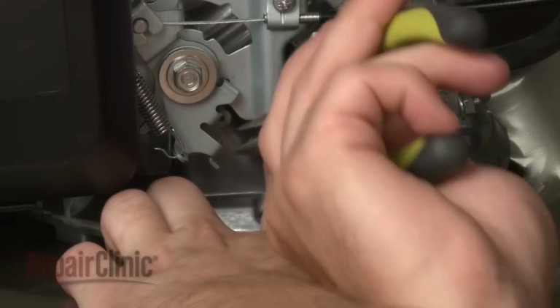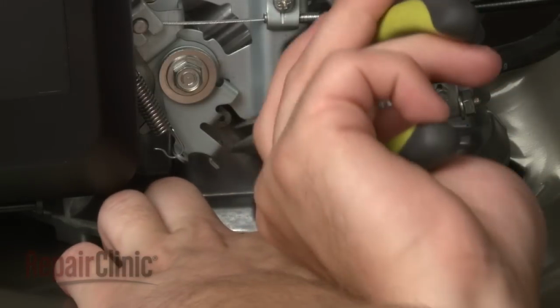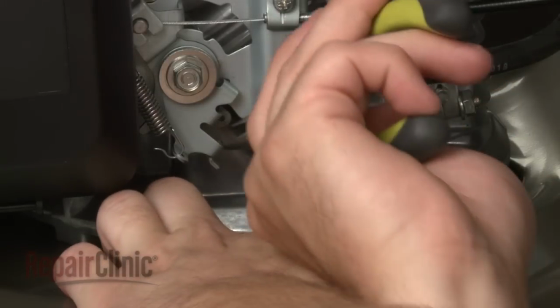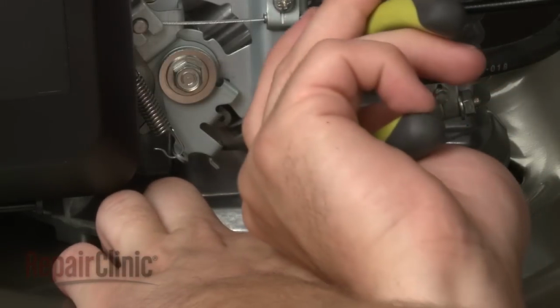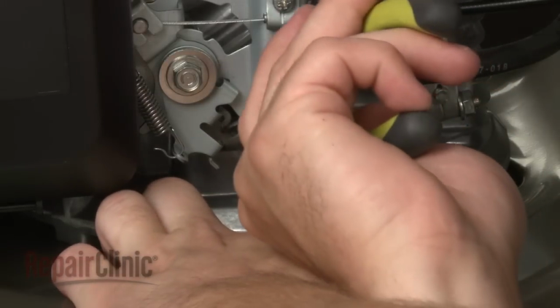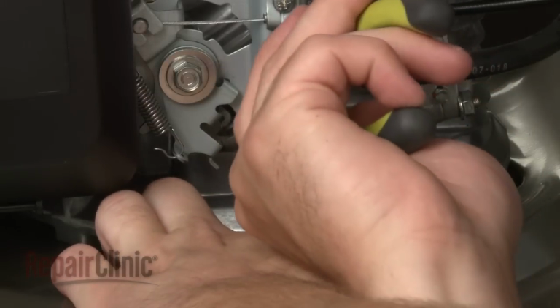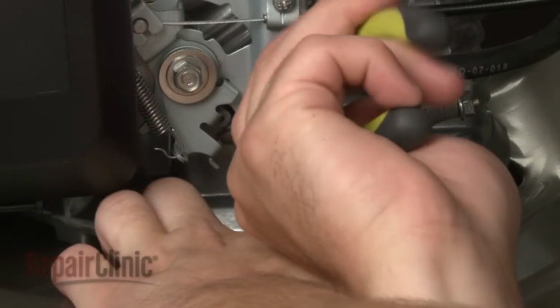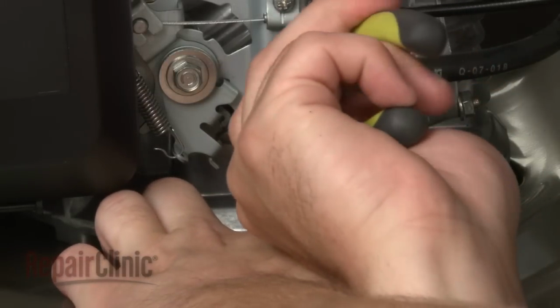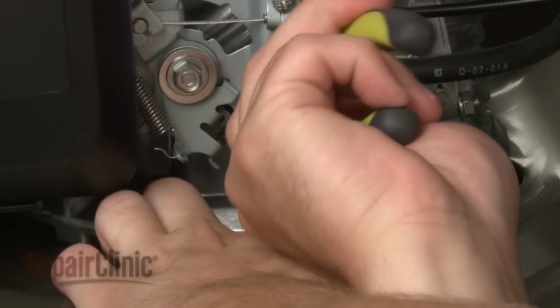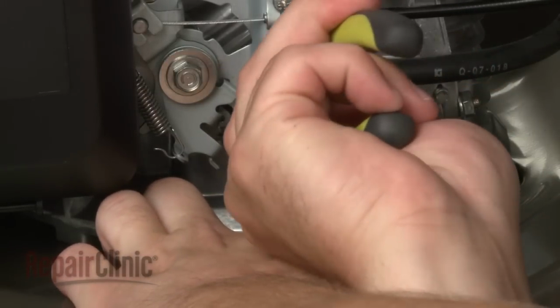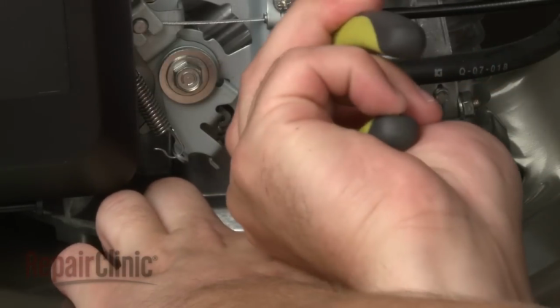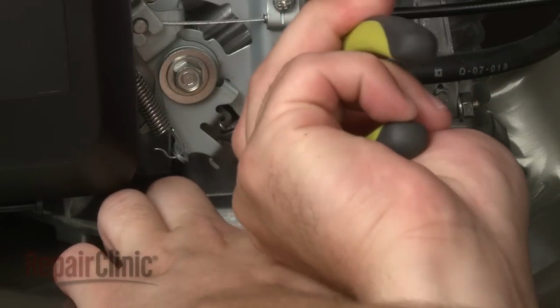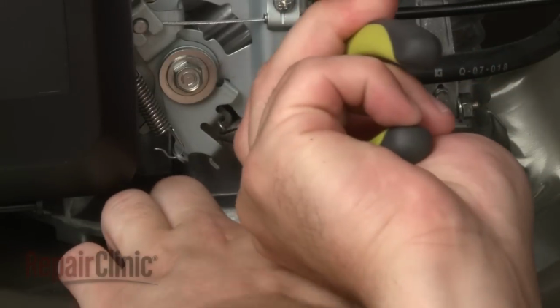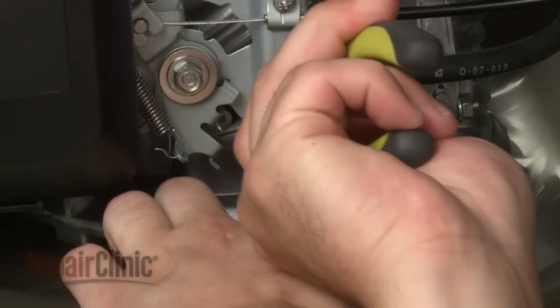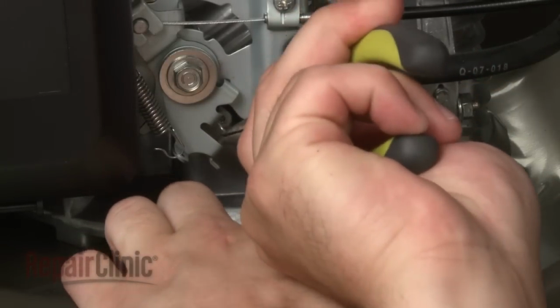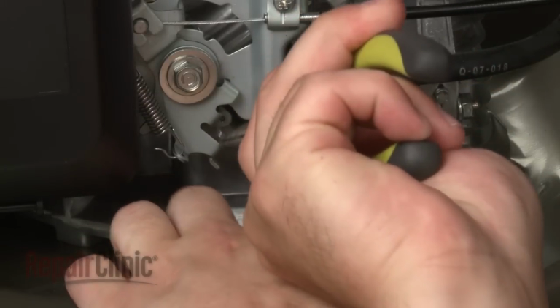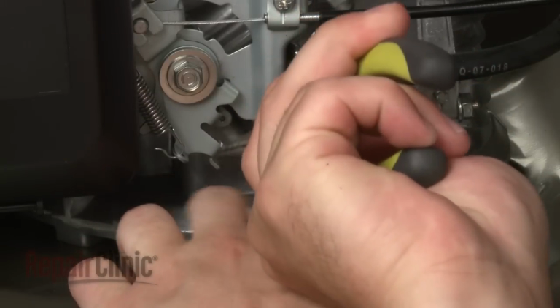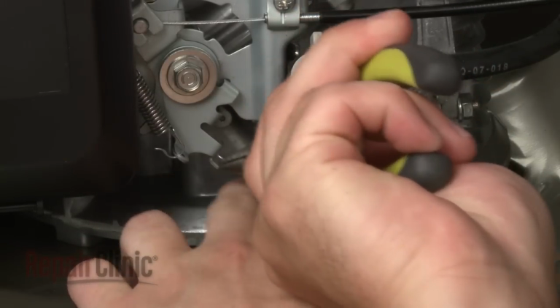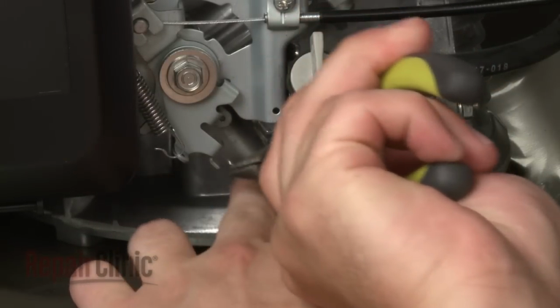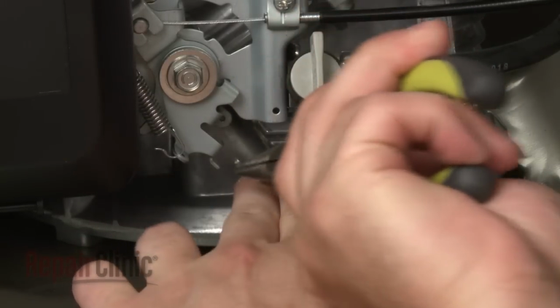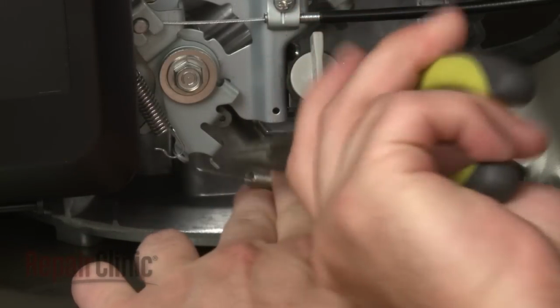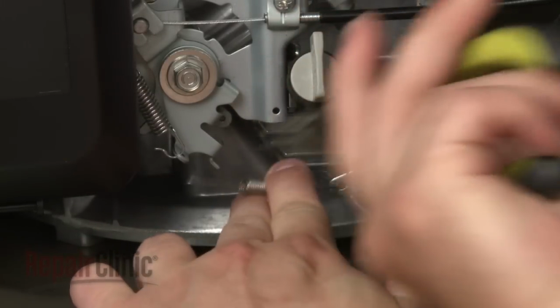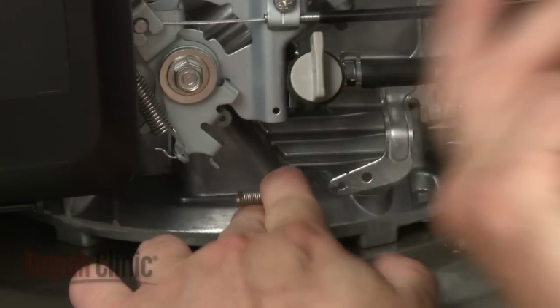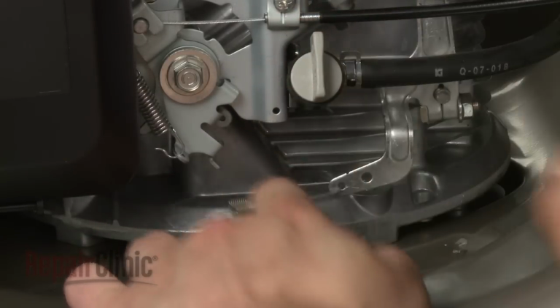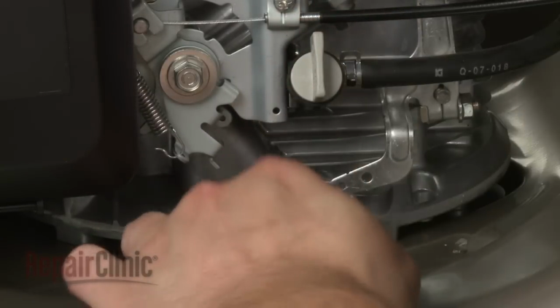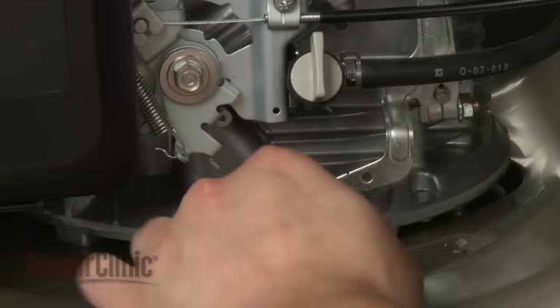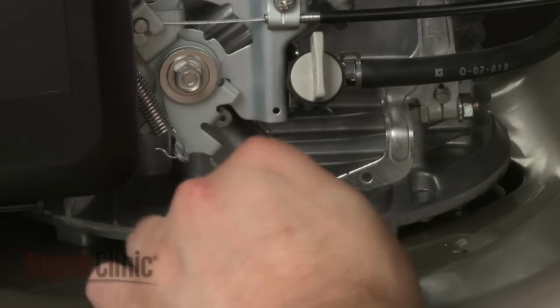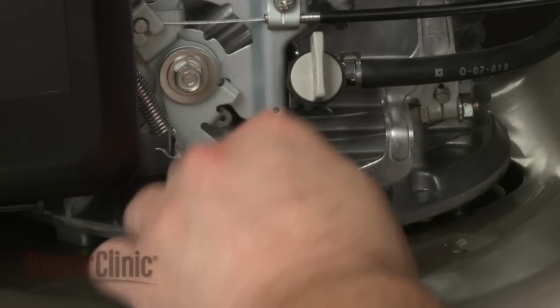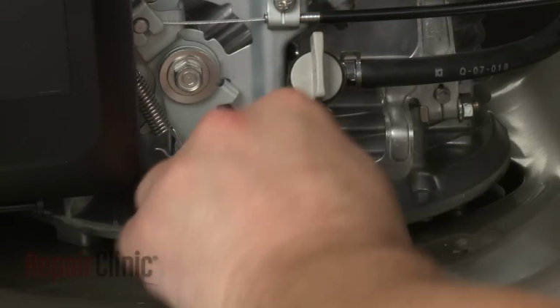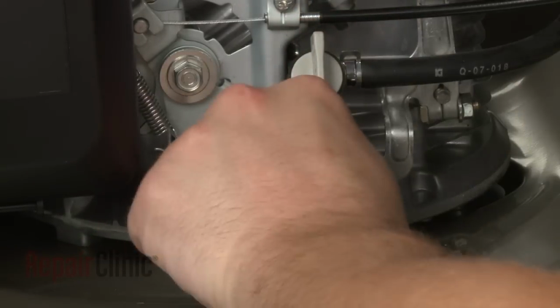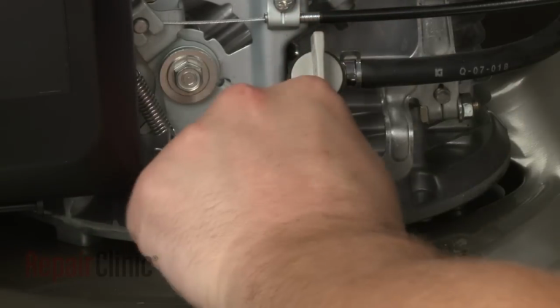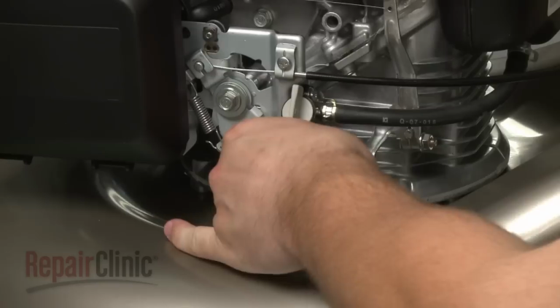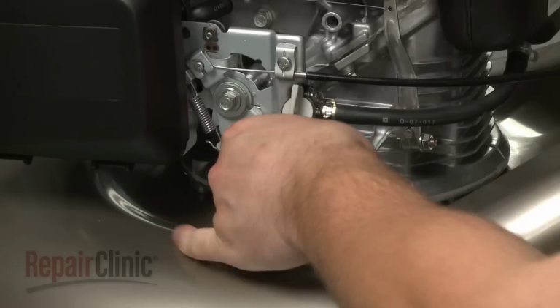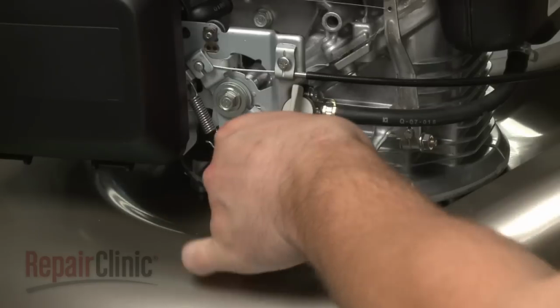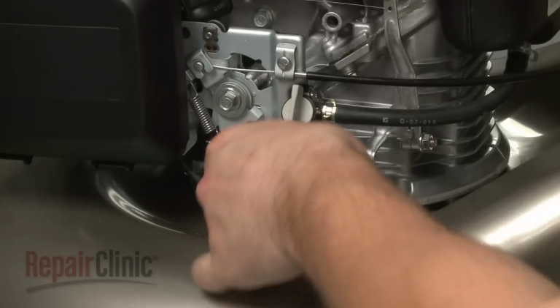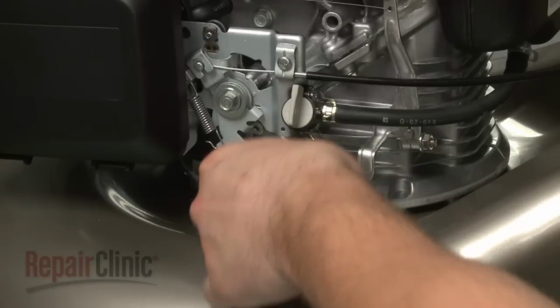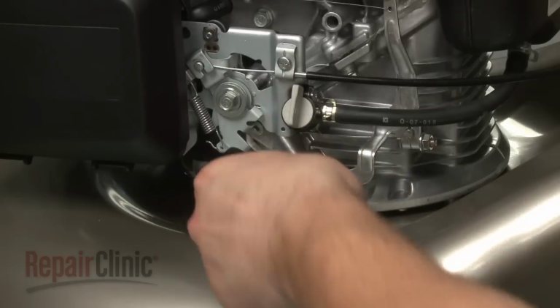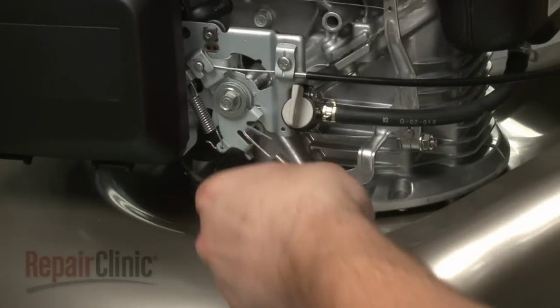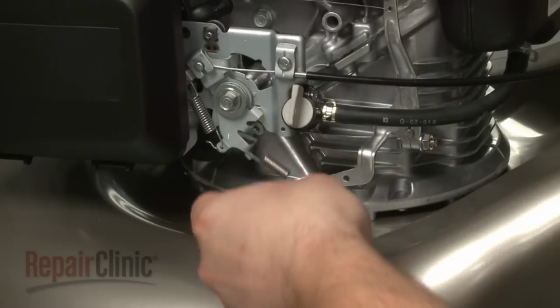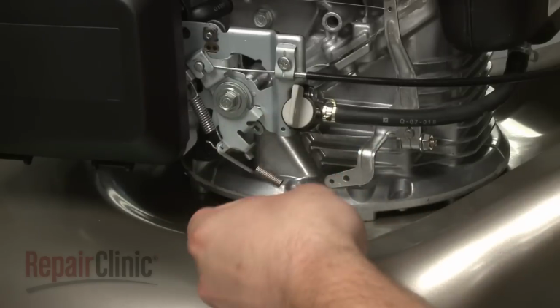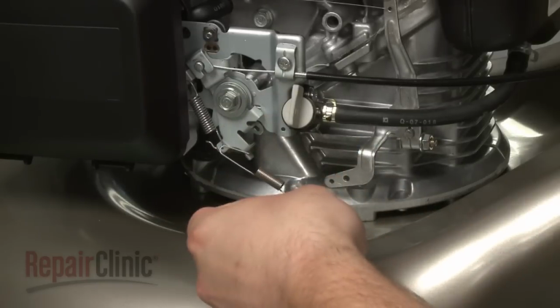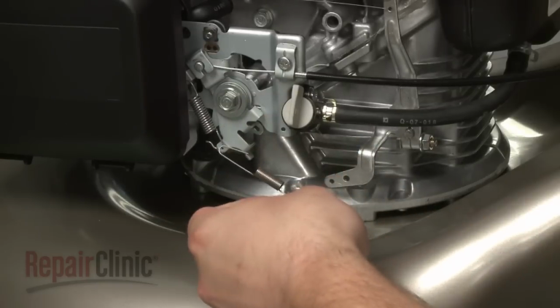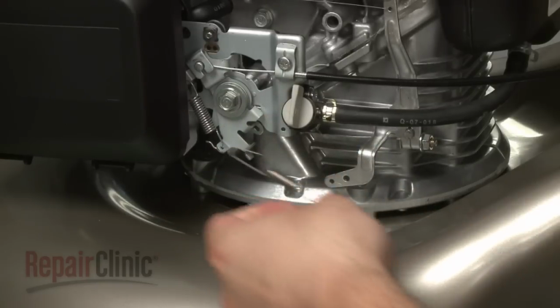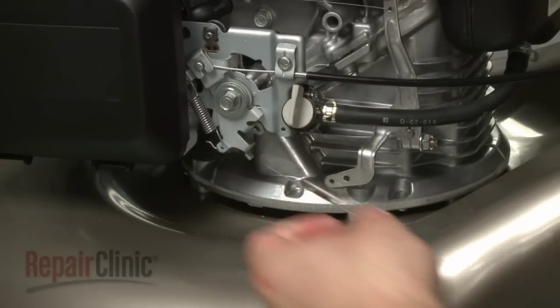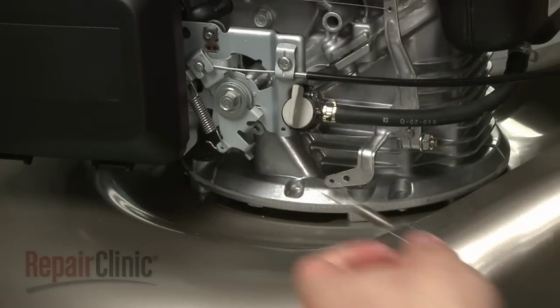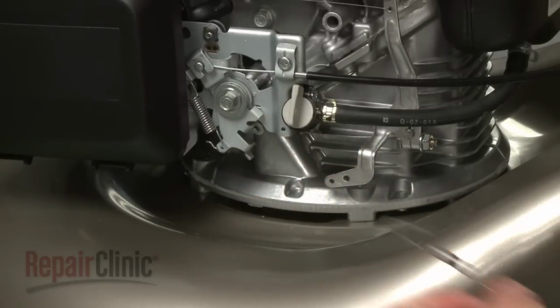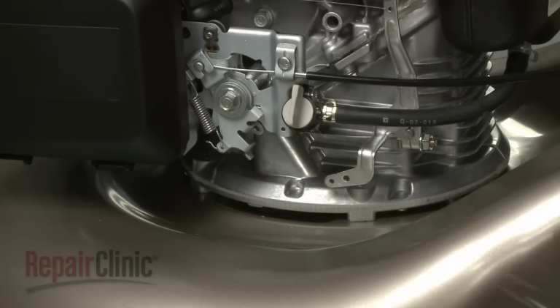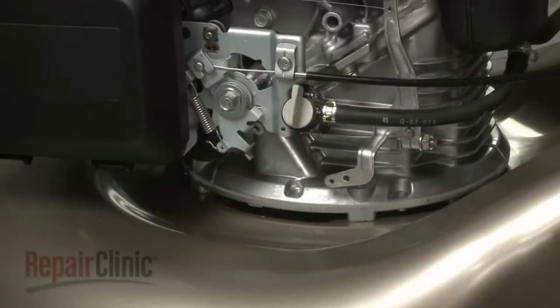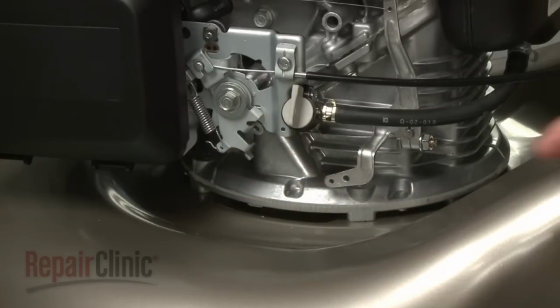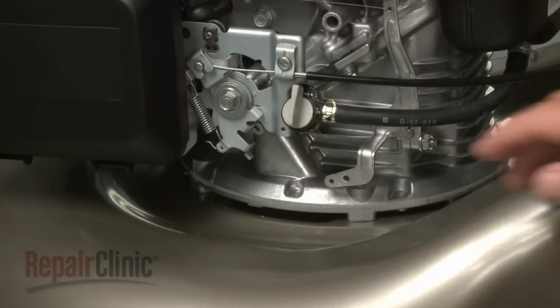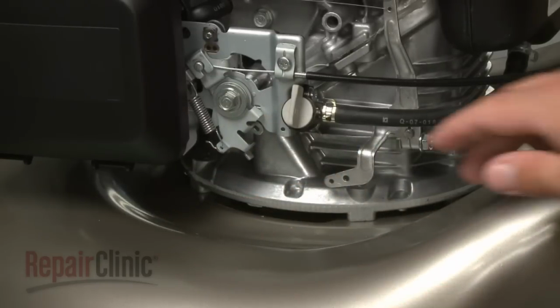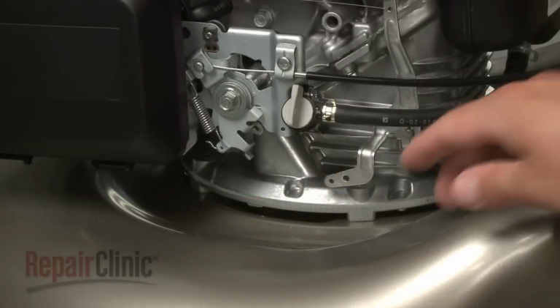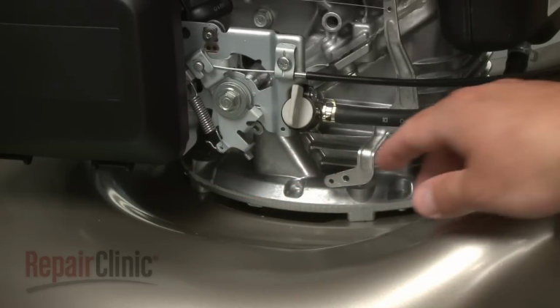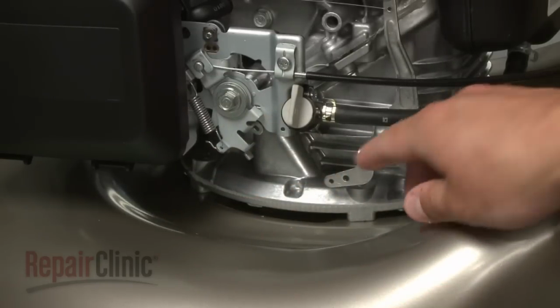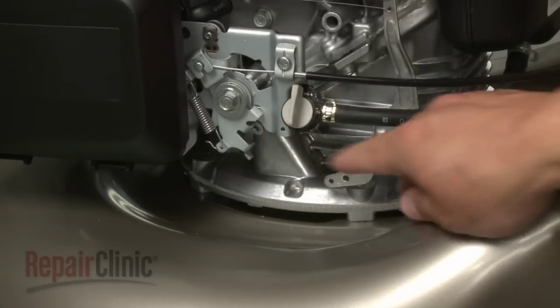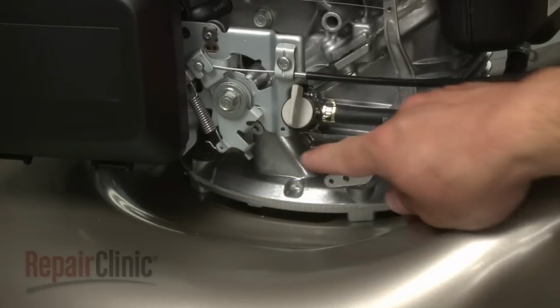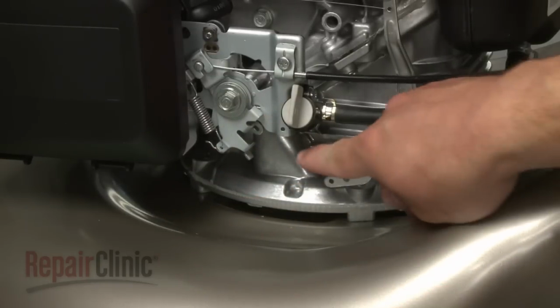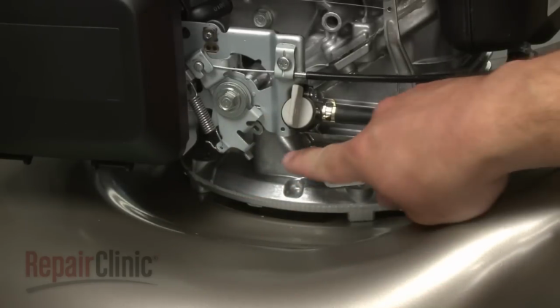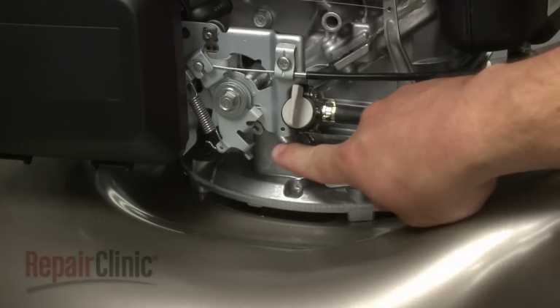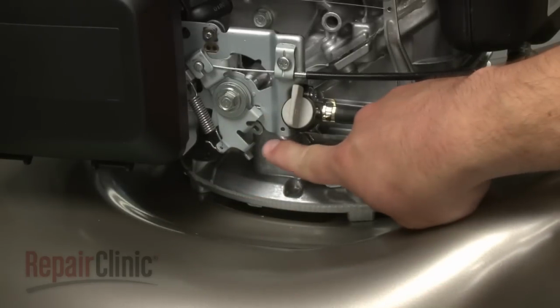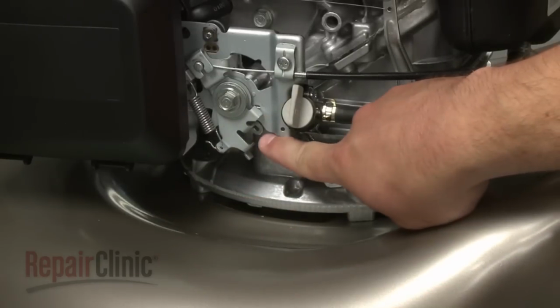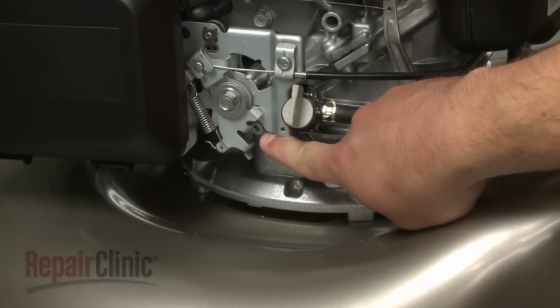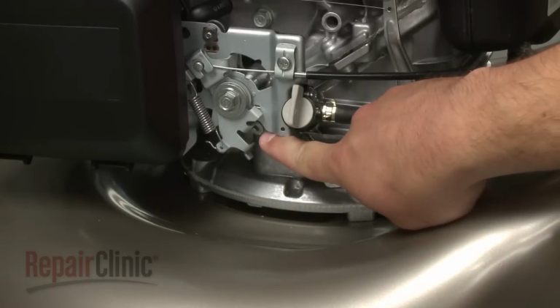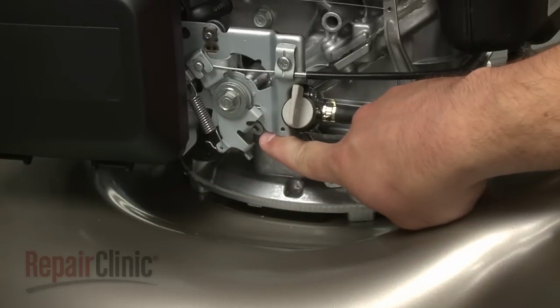Your first step is to unhook the two ends of the old governor's spring, if still intact, and take note of the connection points.